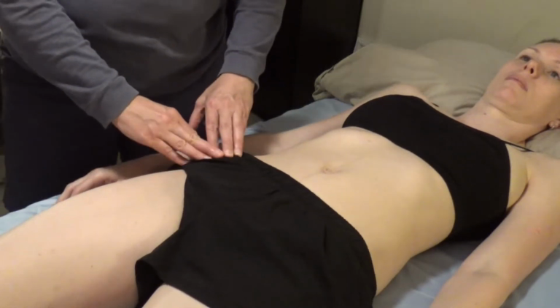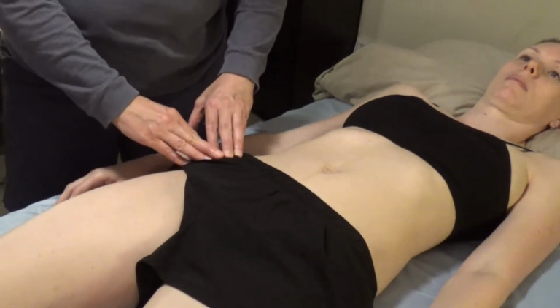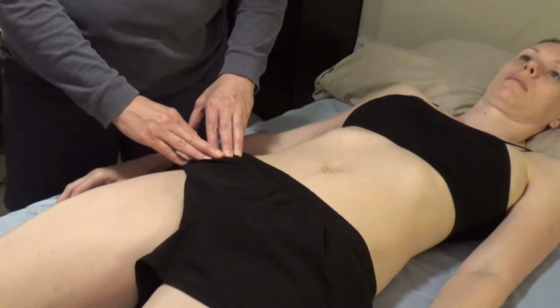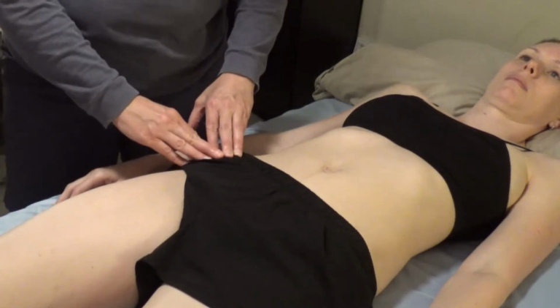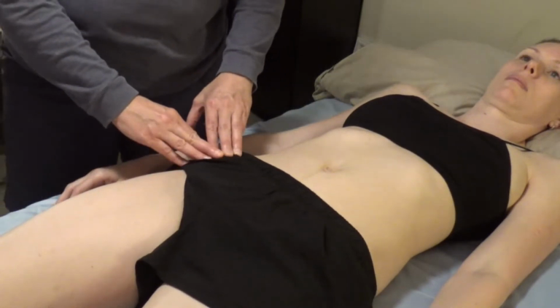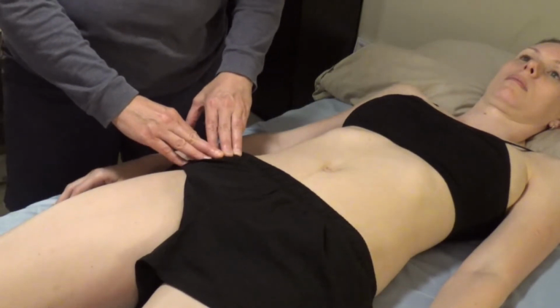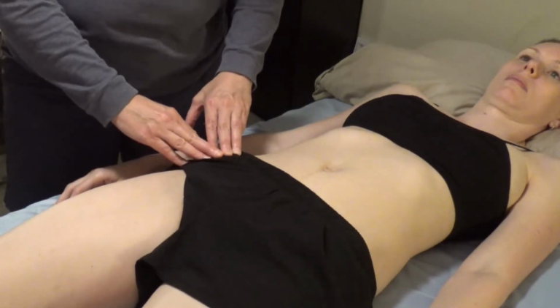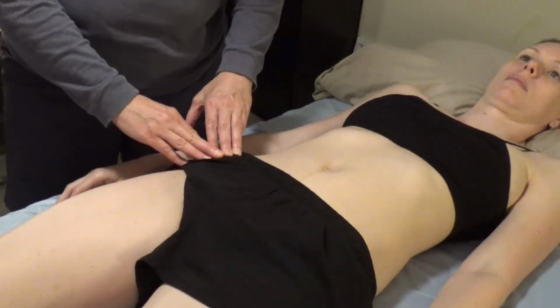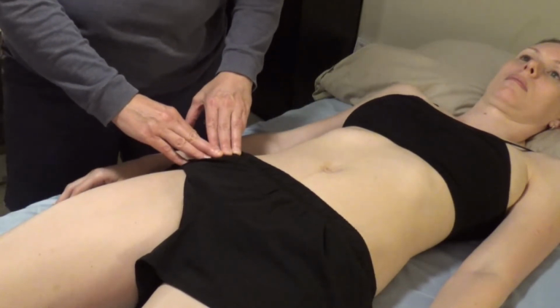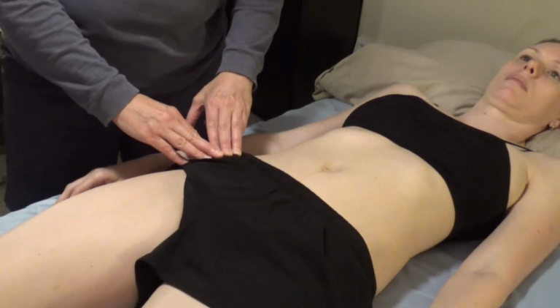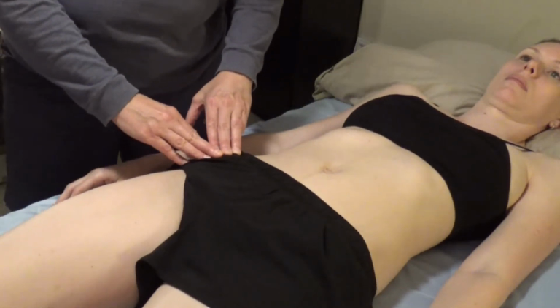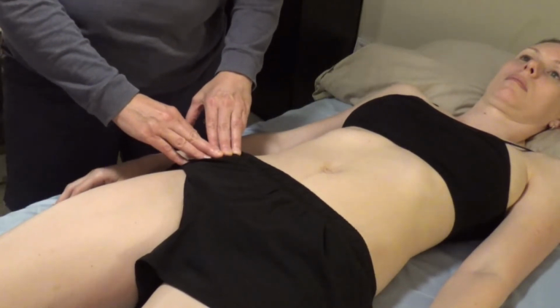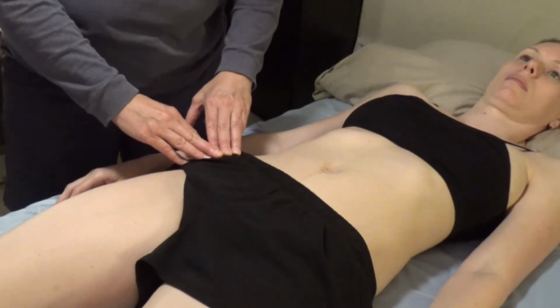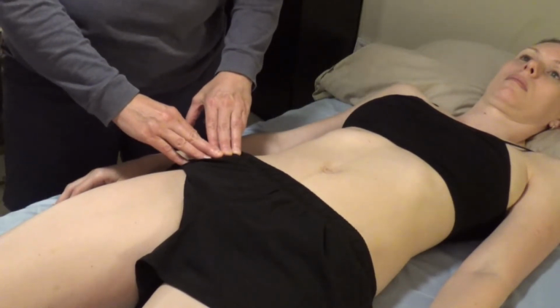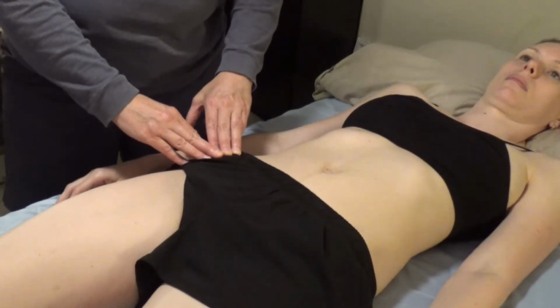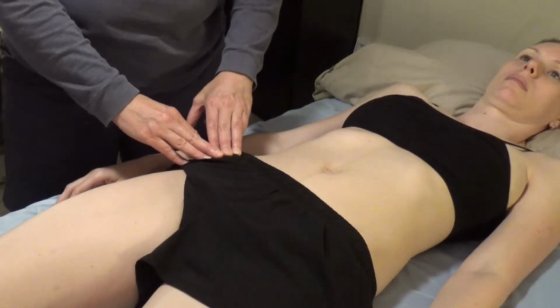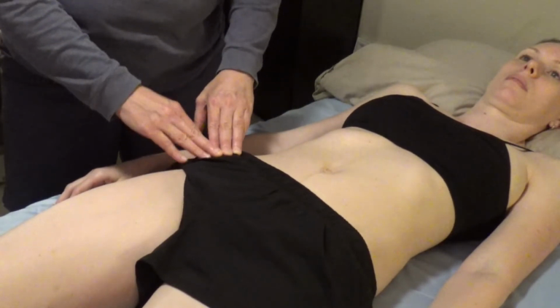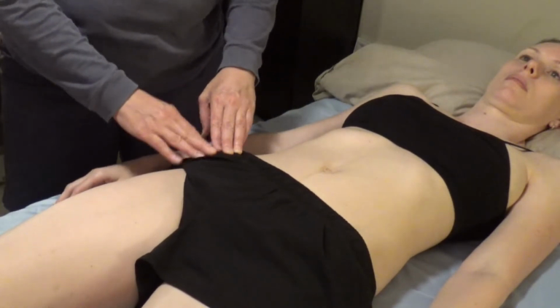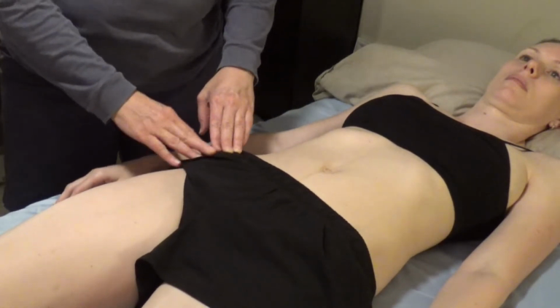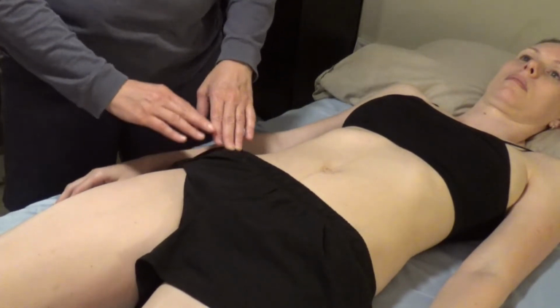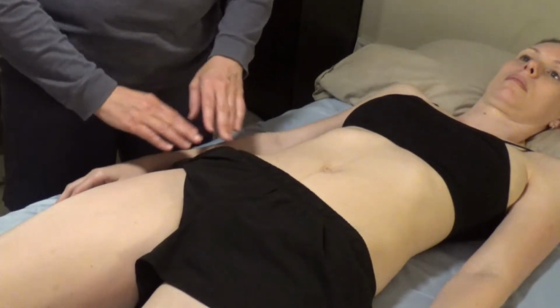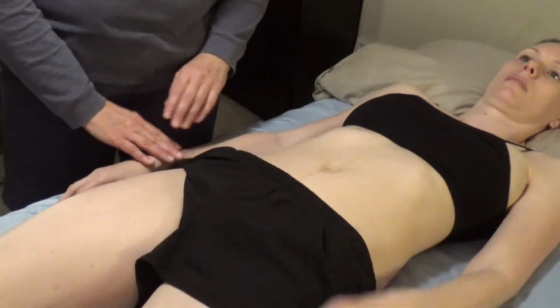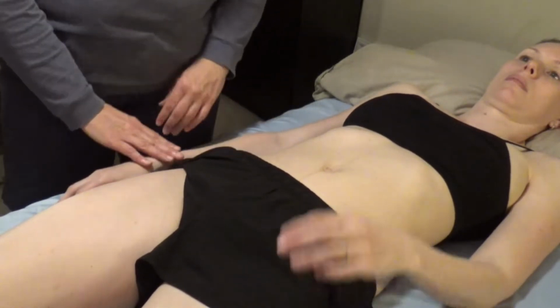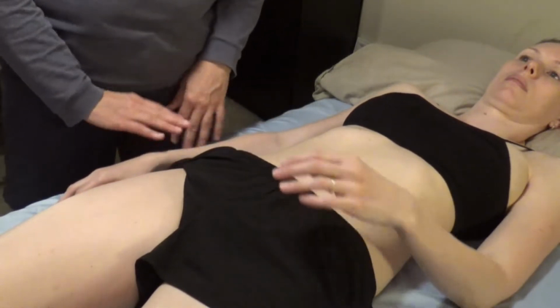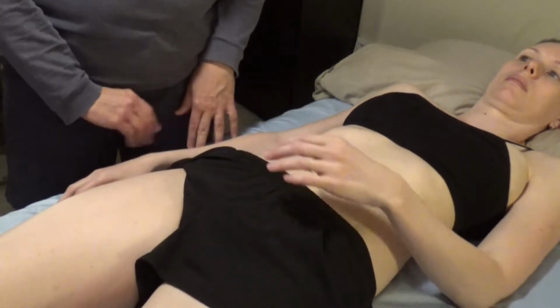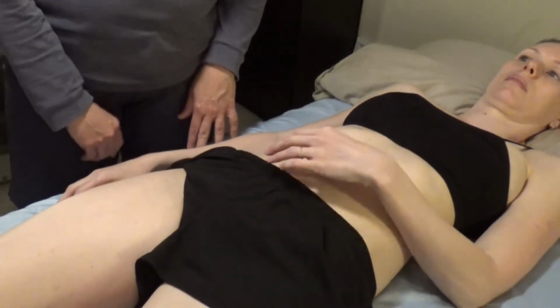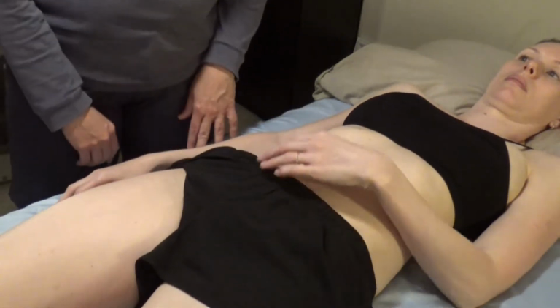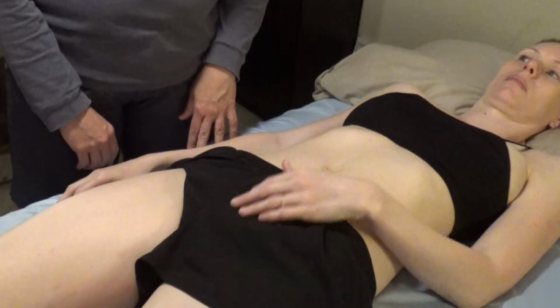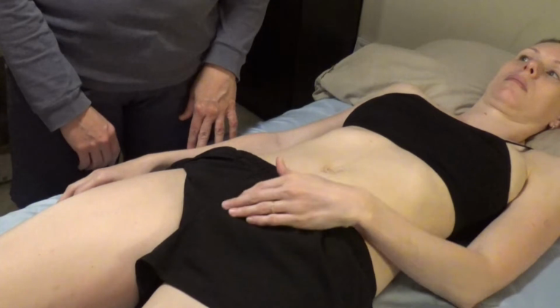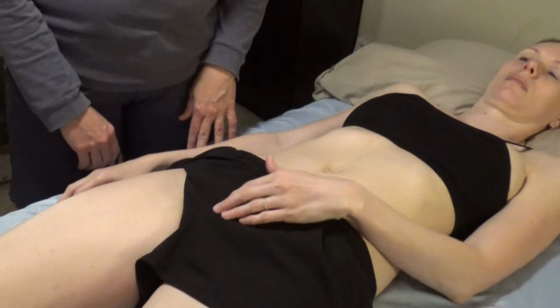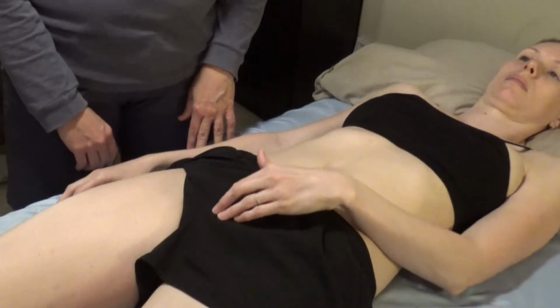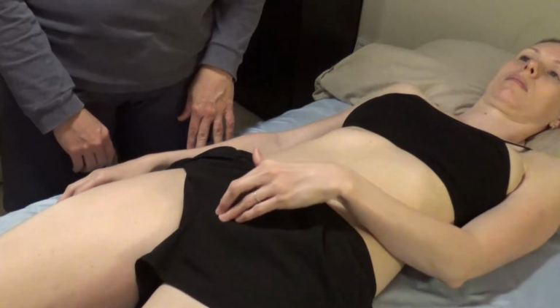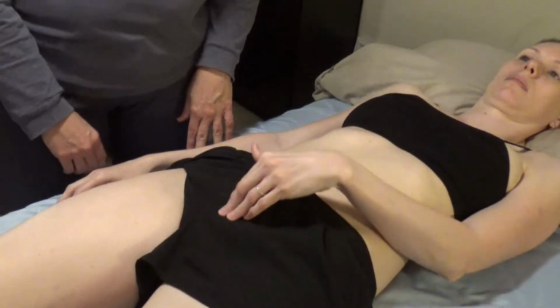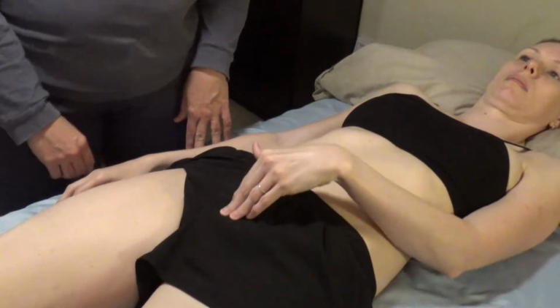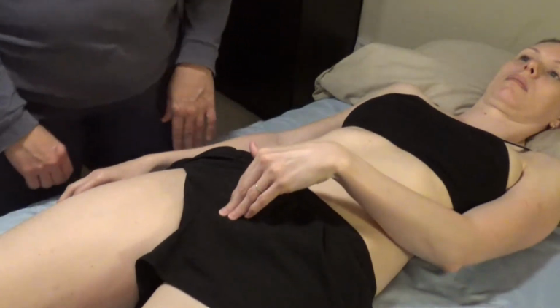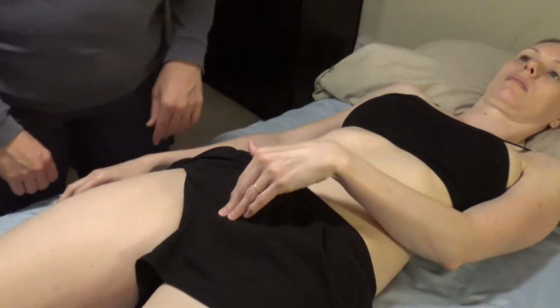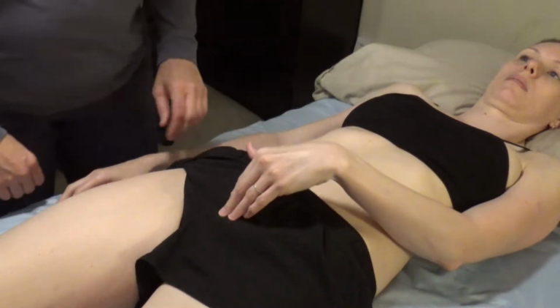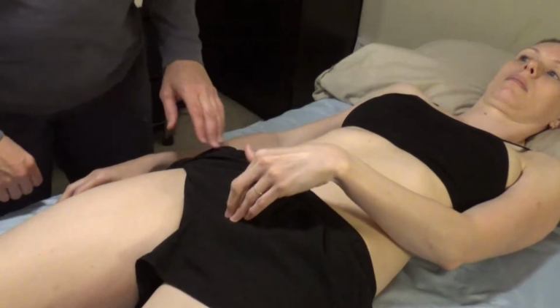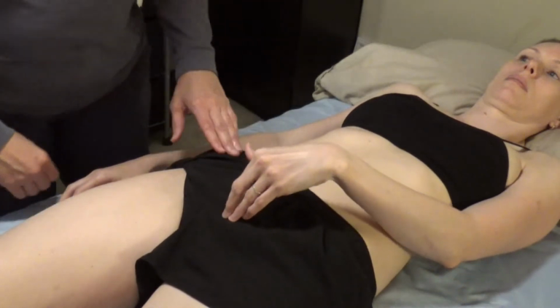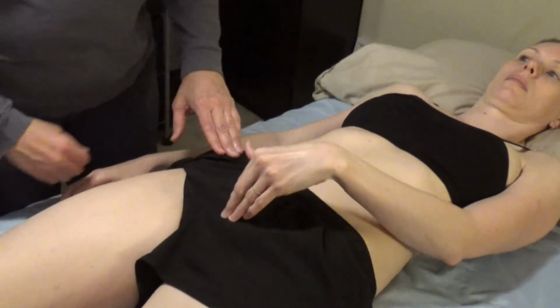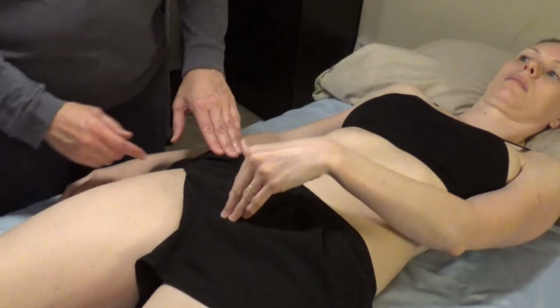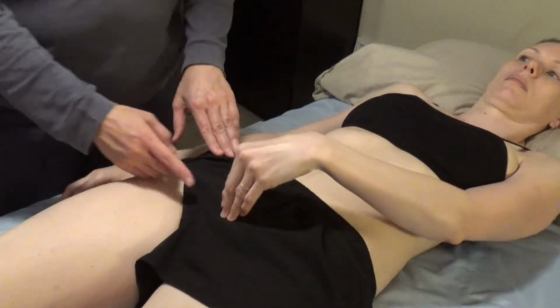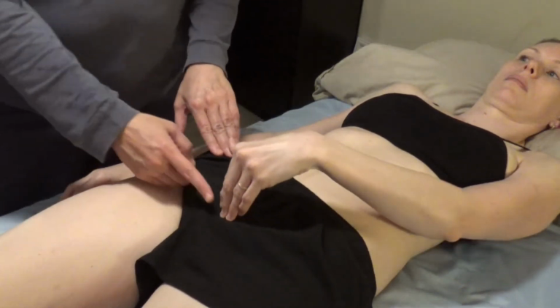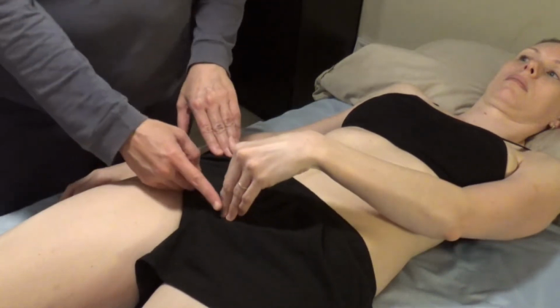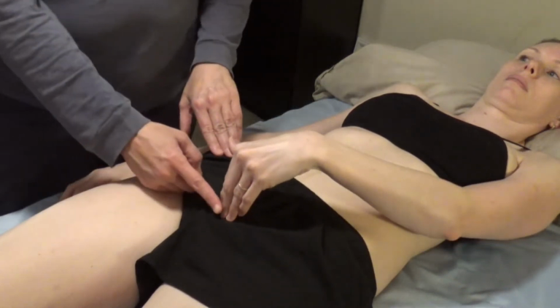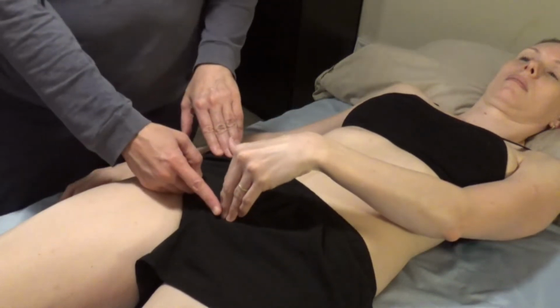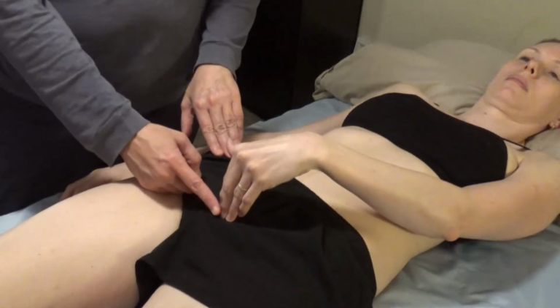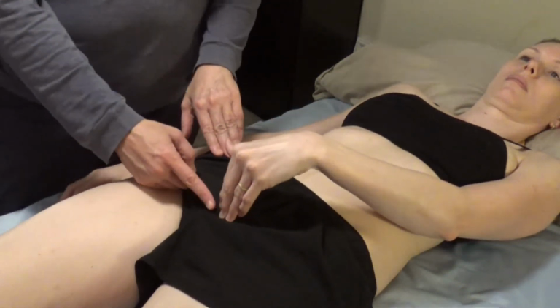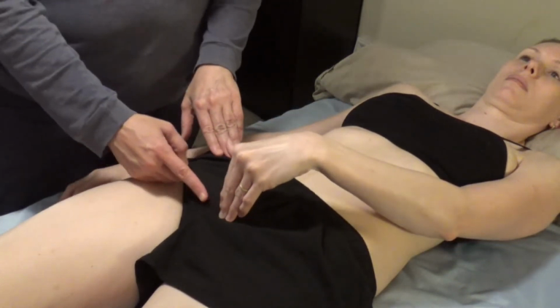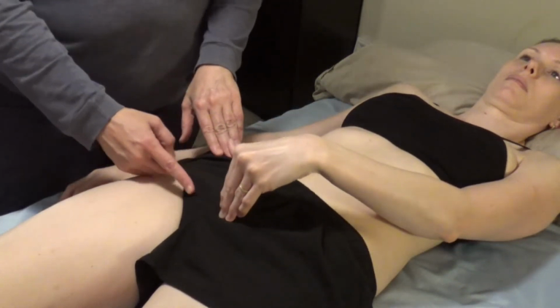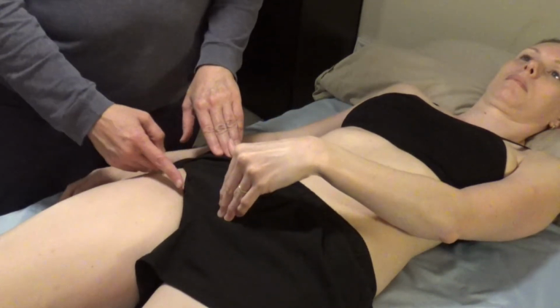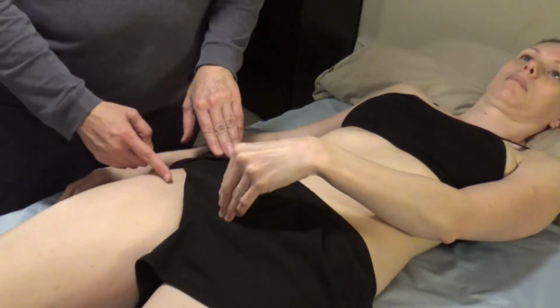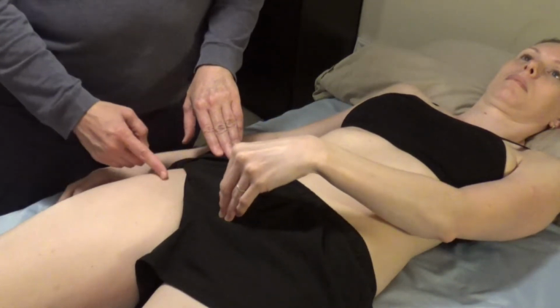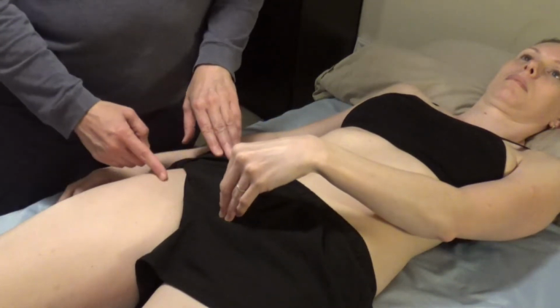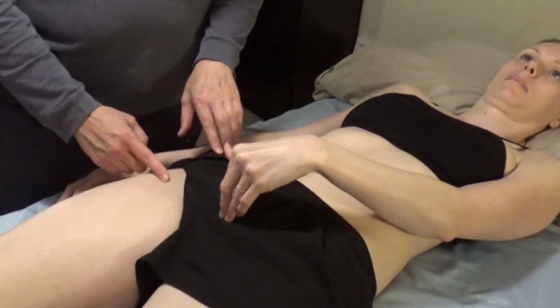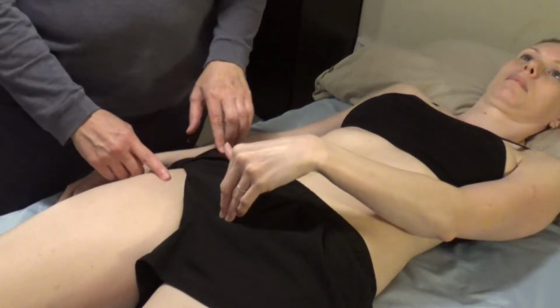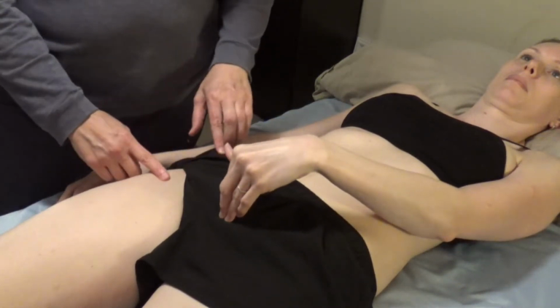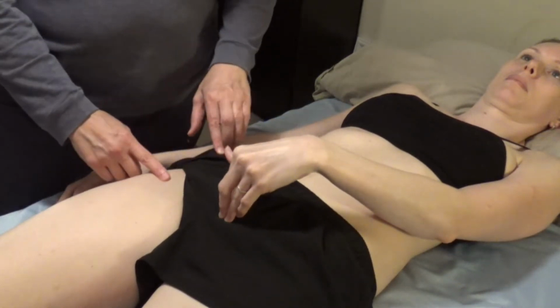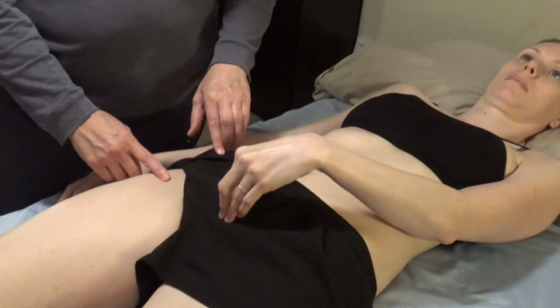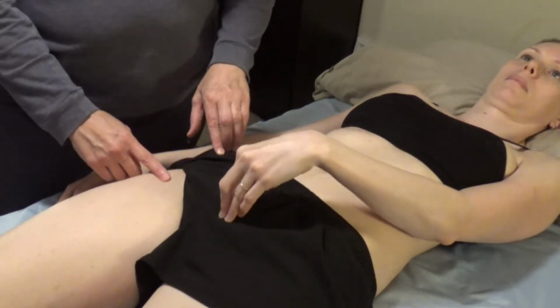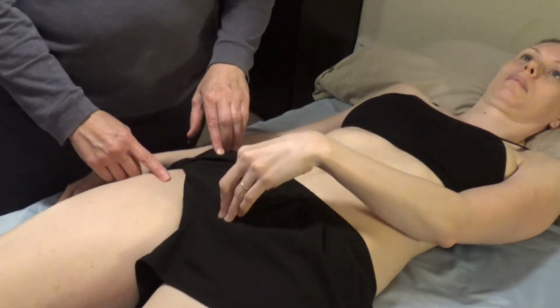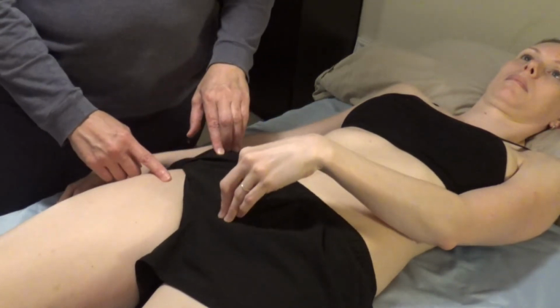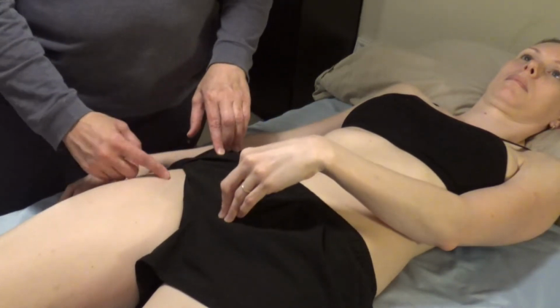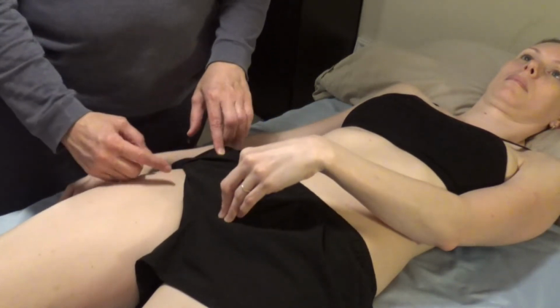The ASIS bone is right here. Can you locate your pubic bone please? That's the pubic bone. So ASIS is here.